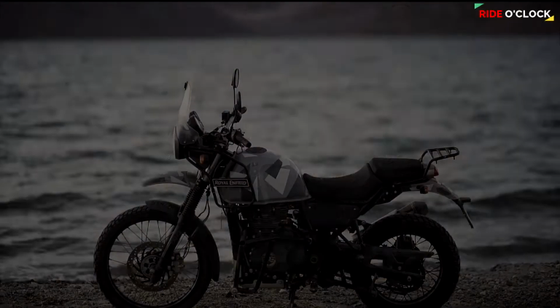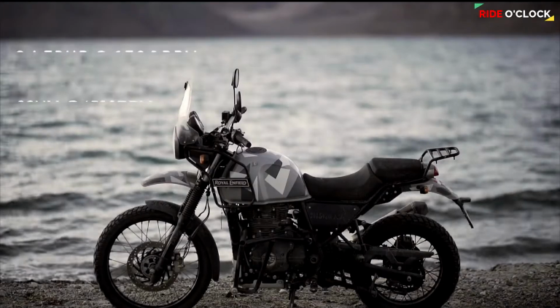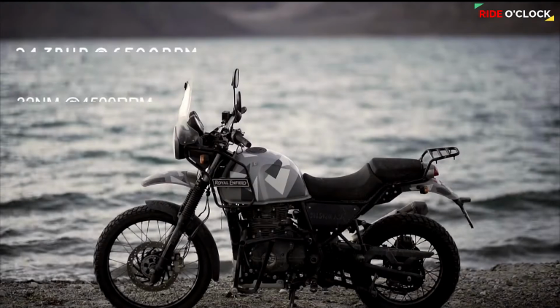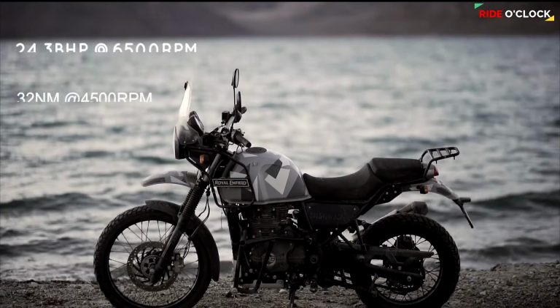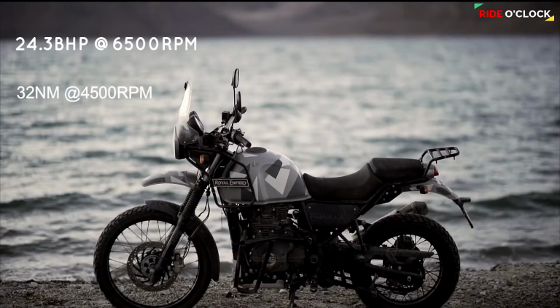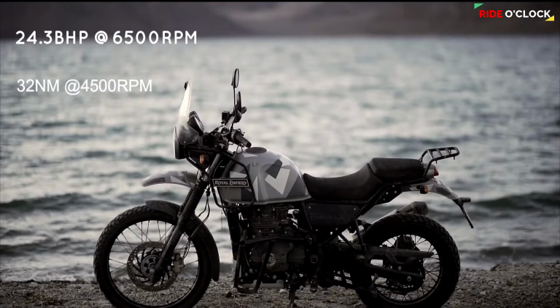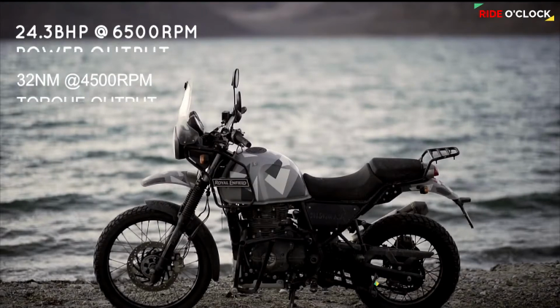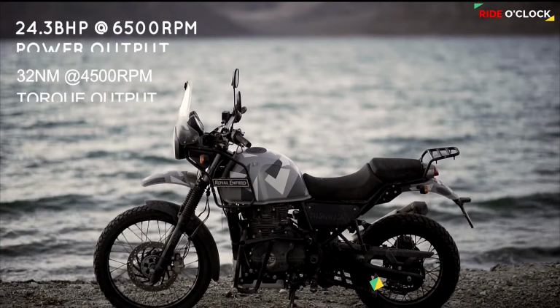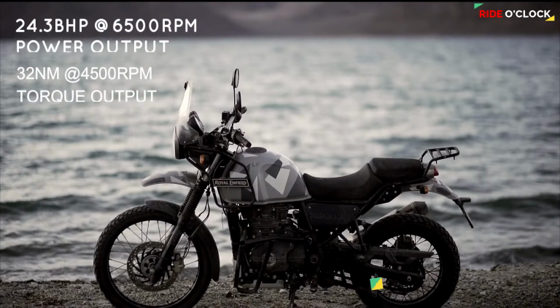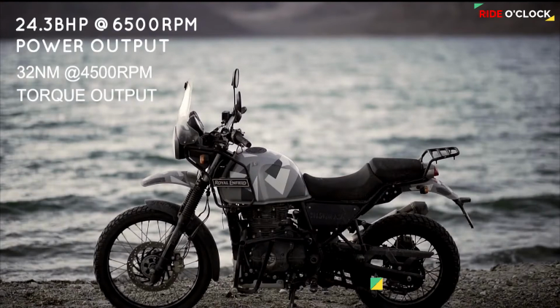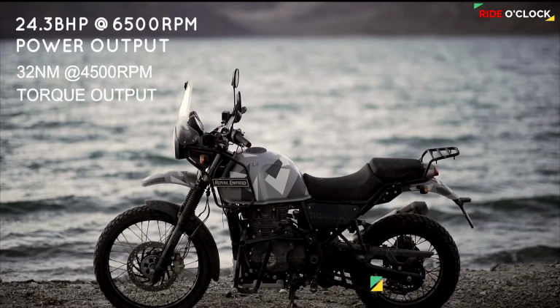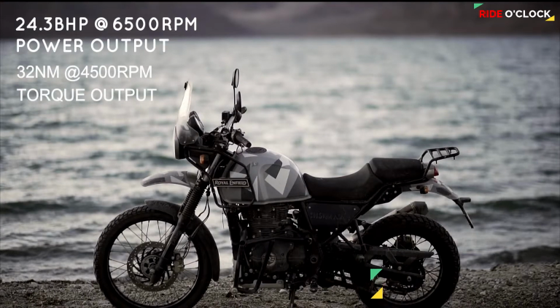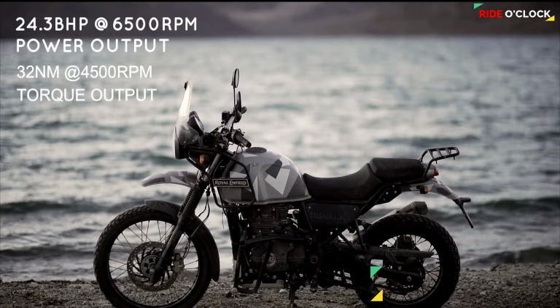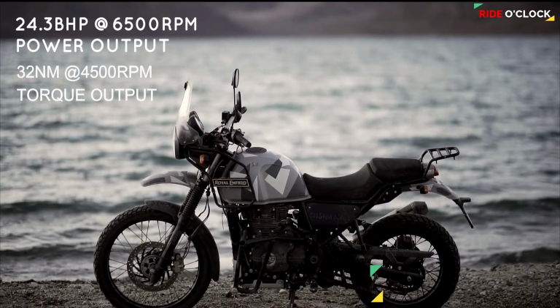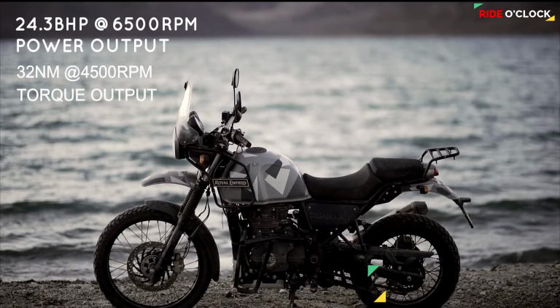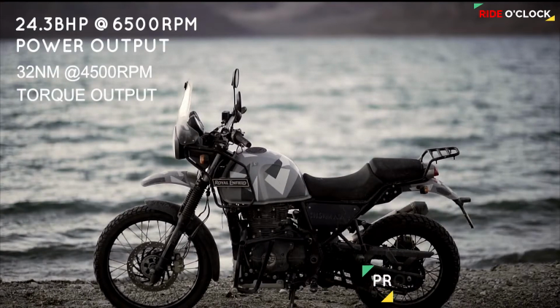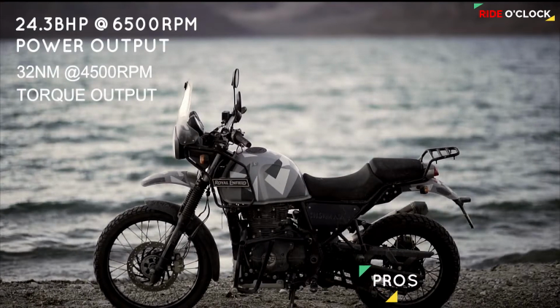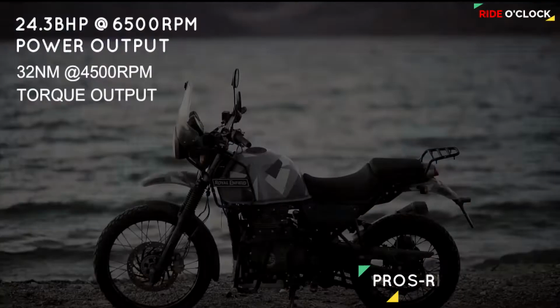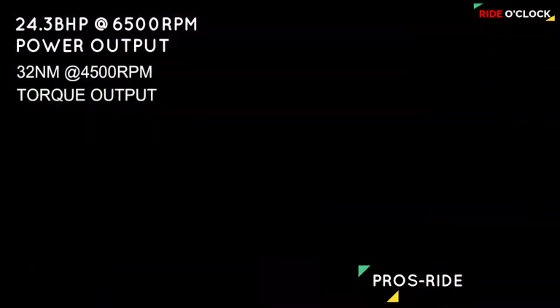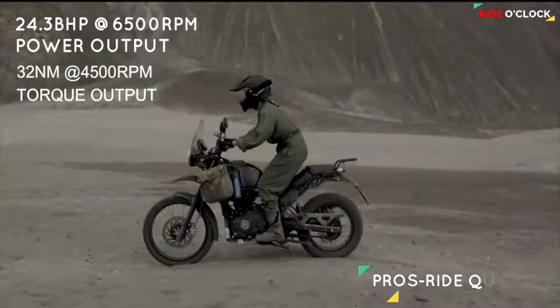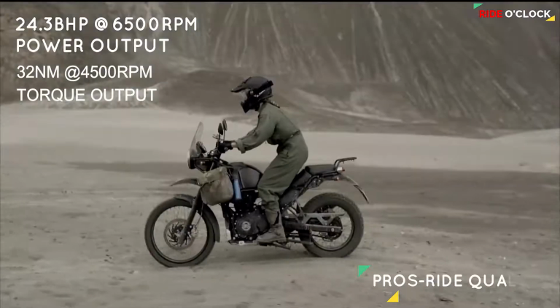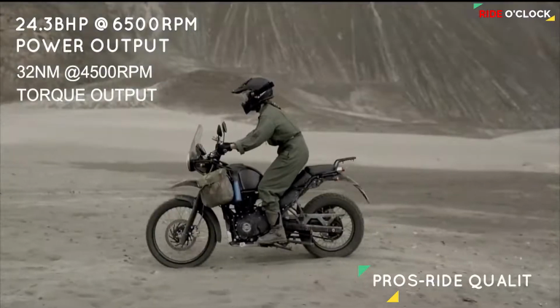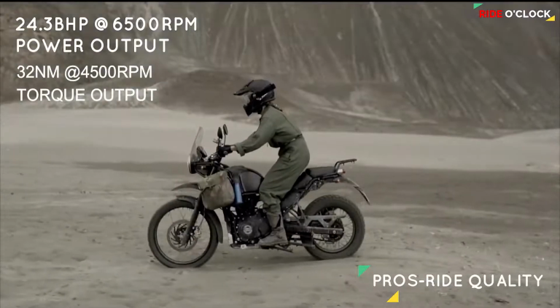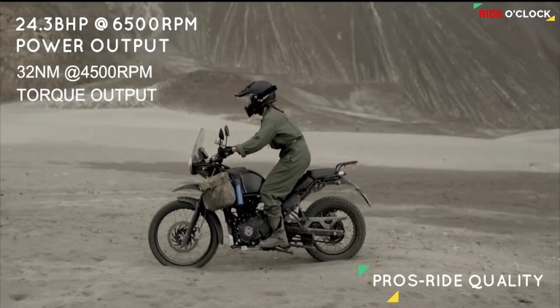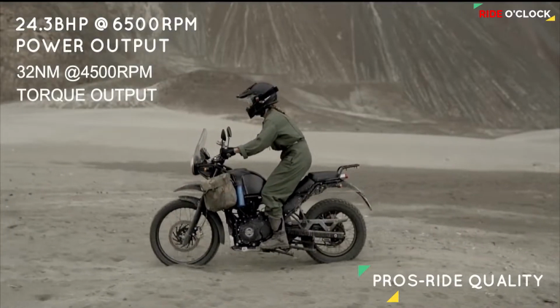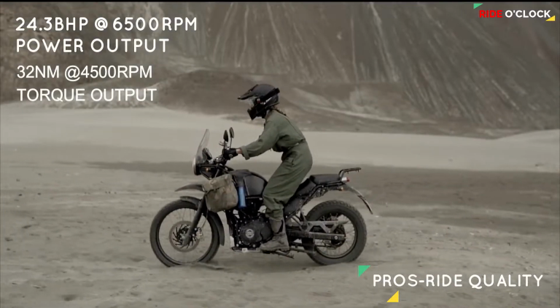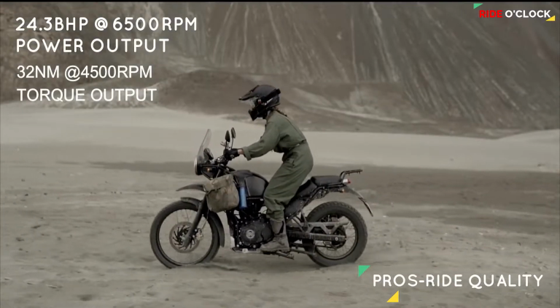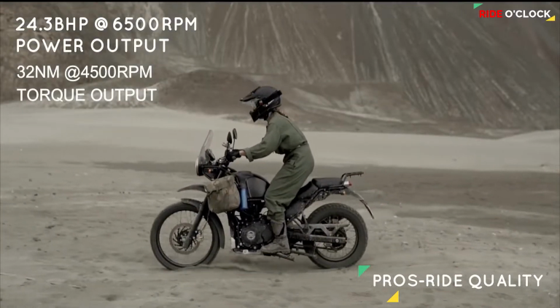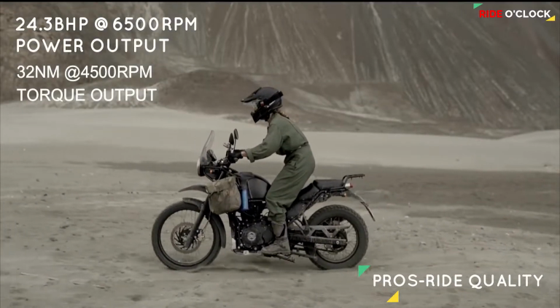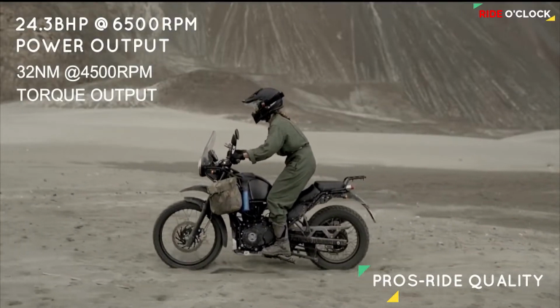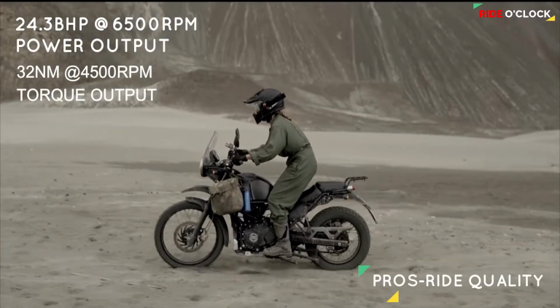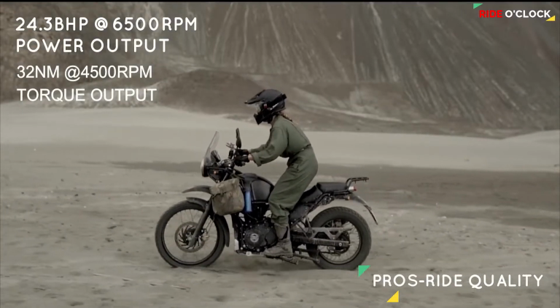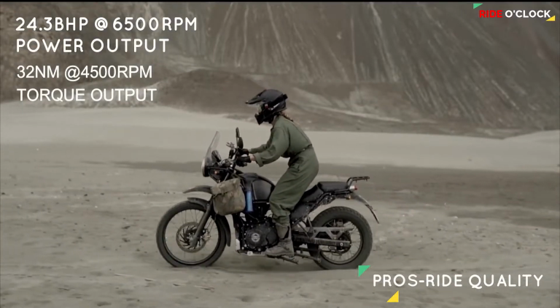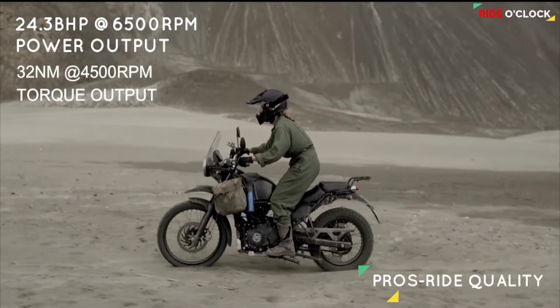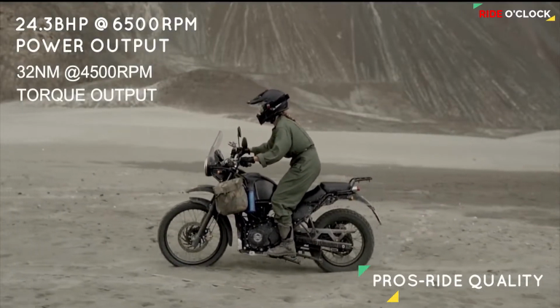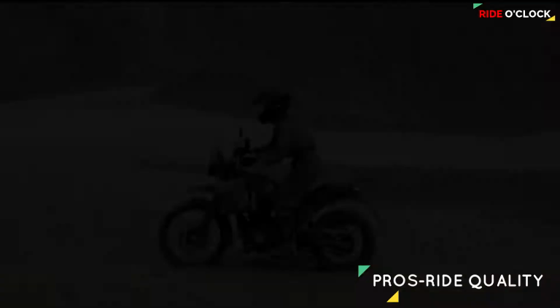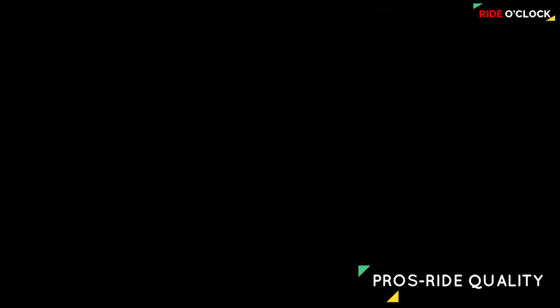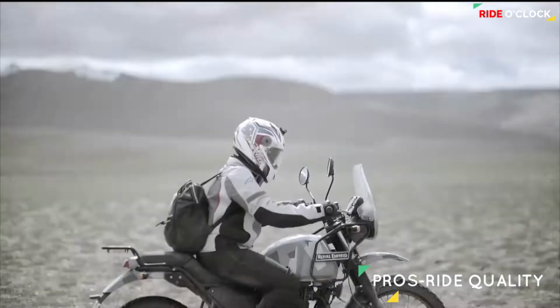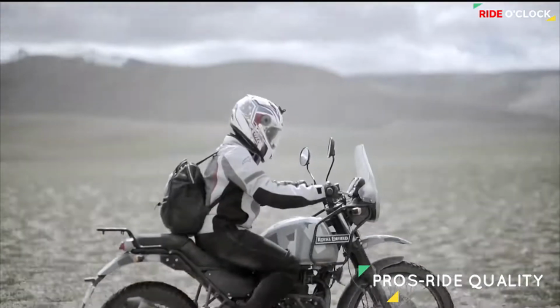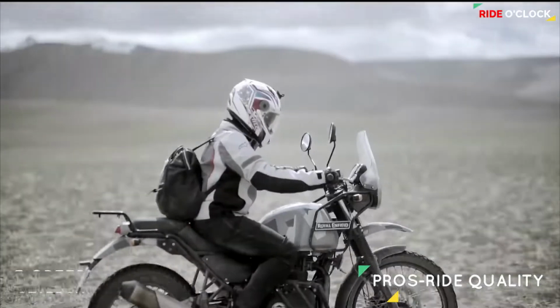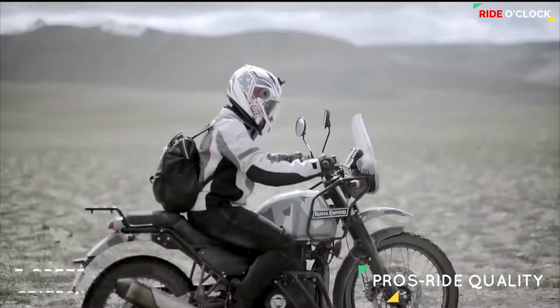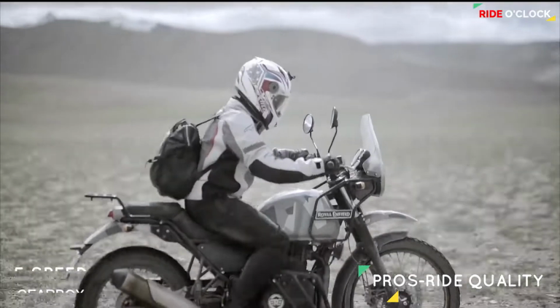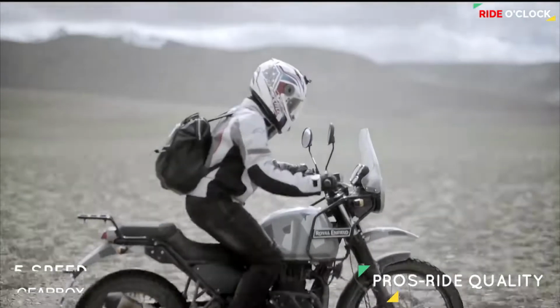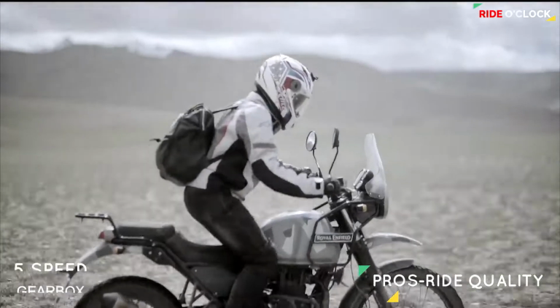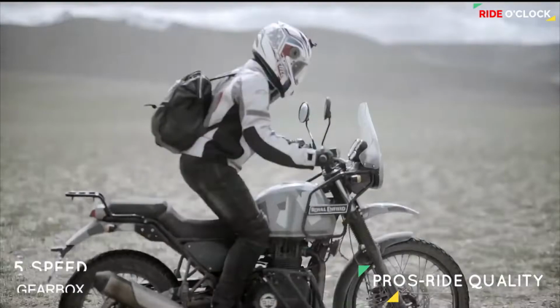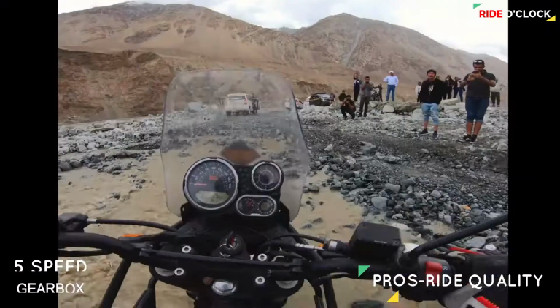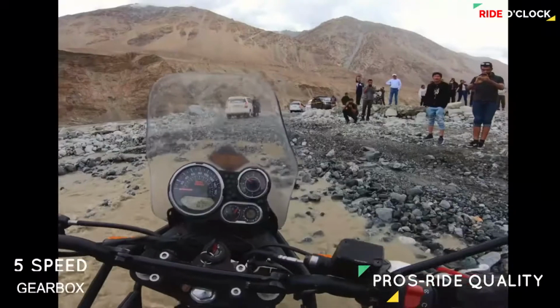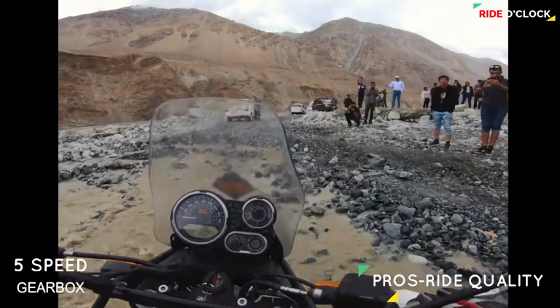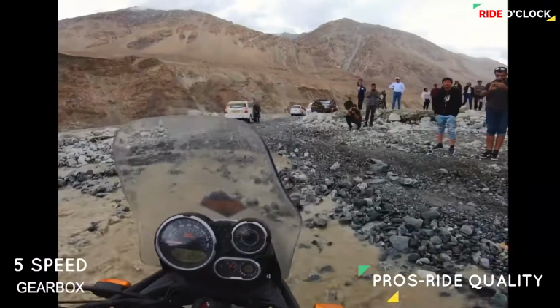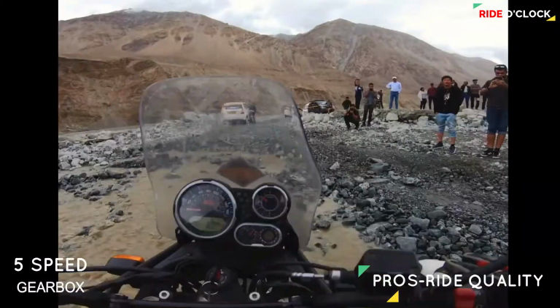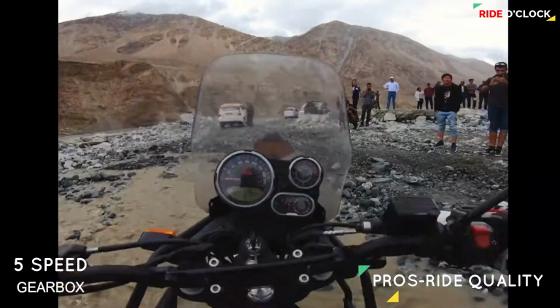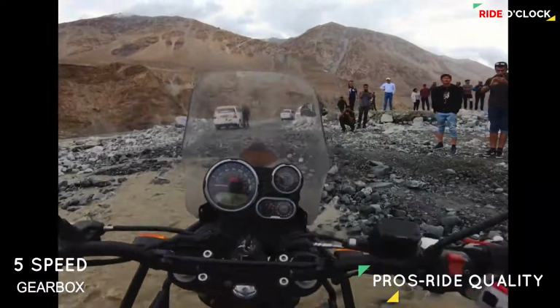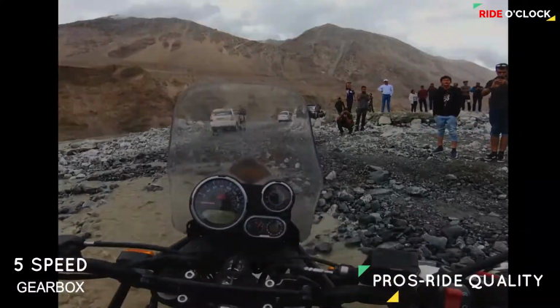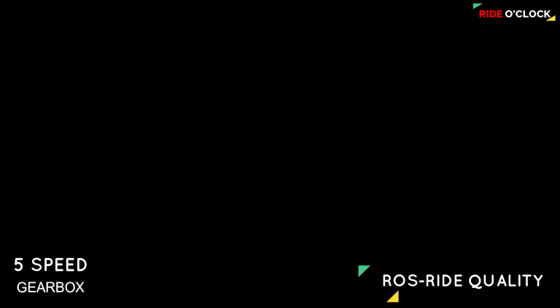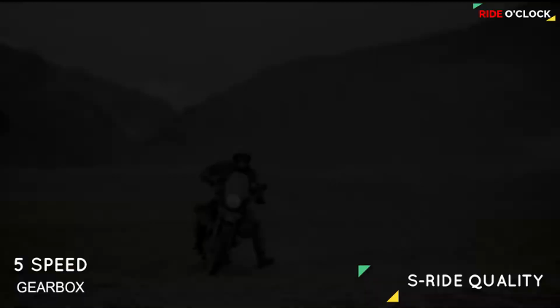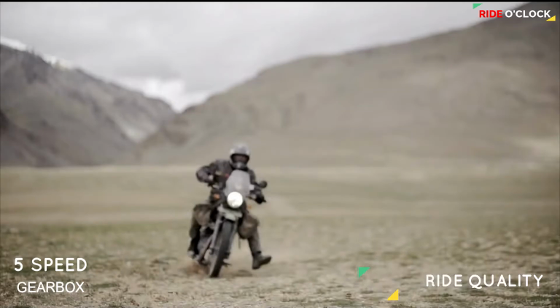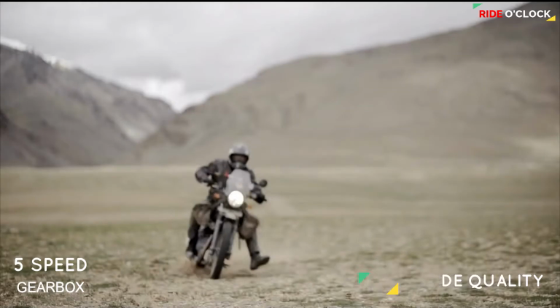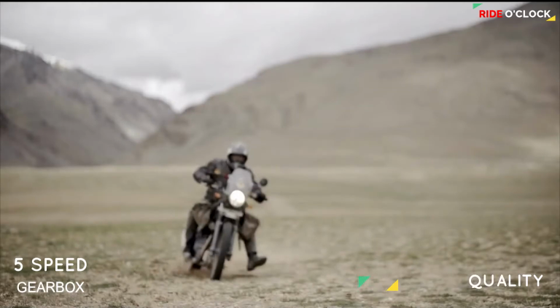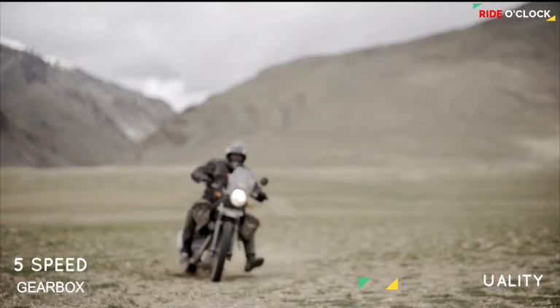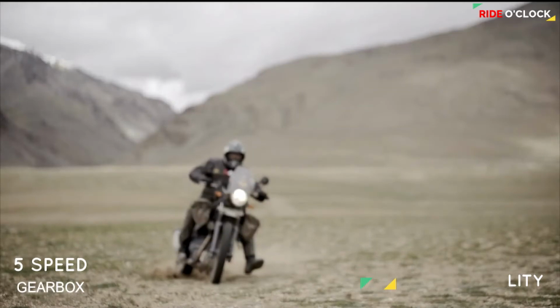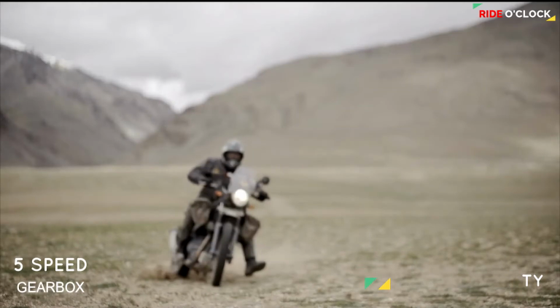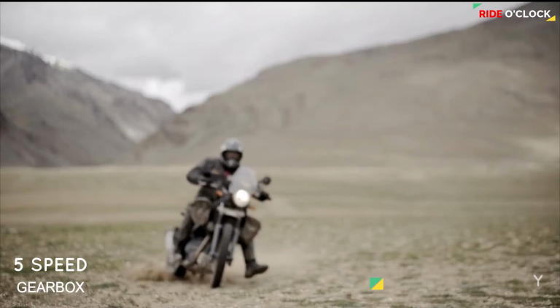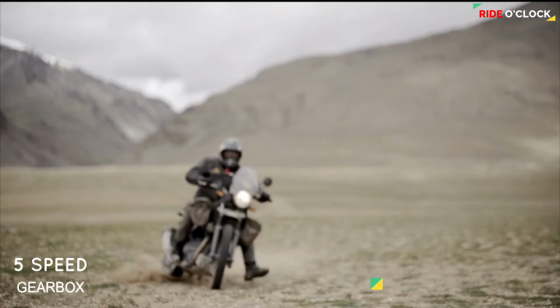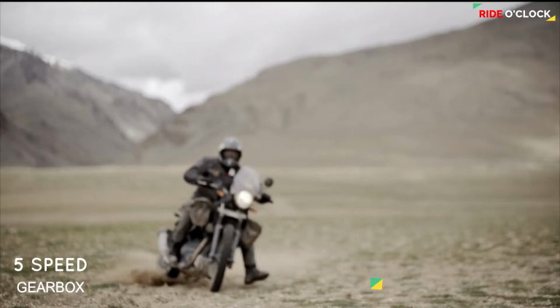The ride quality of this bike is very comfortable on the road. The most suitable bike for Indian roads is the Himalayan Bike.